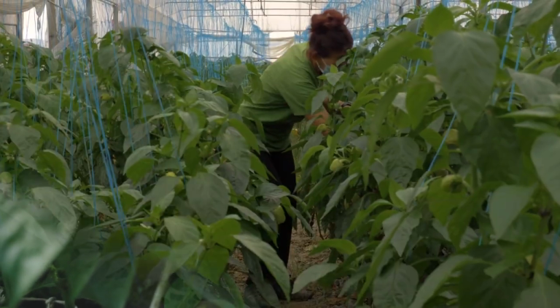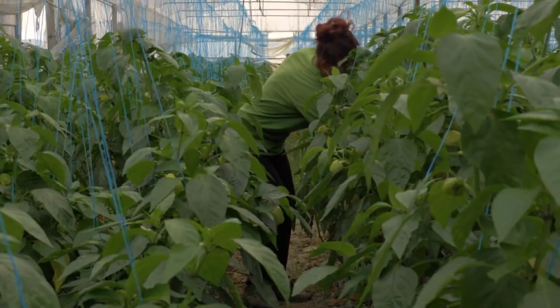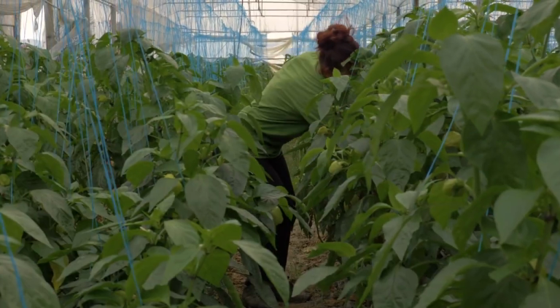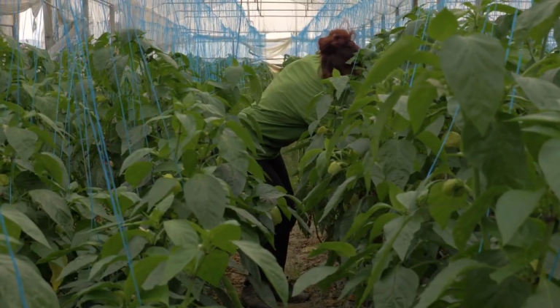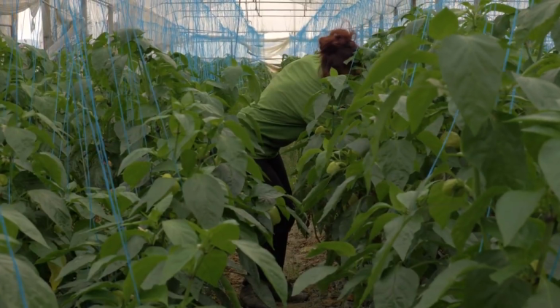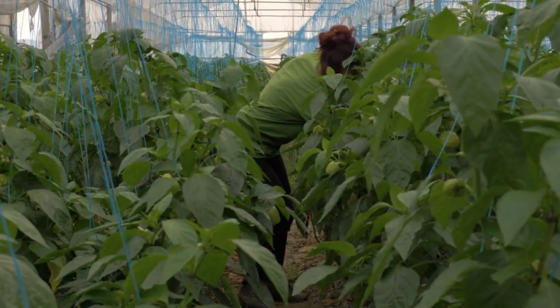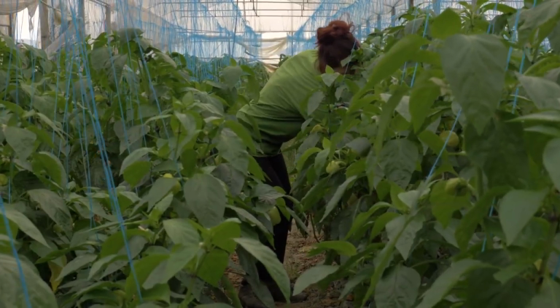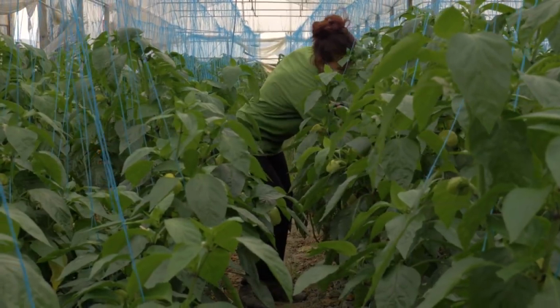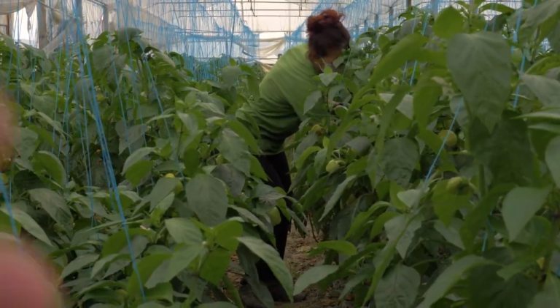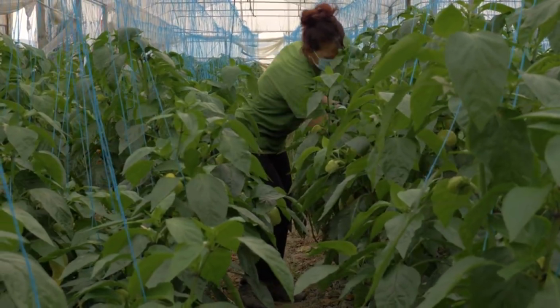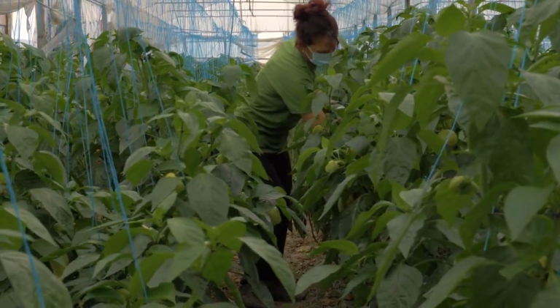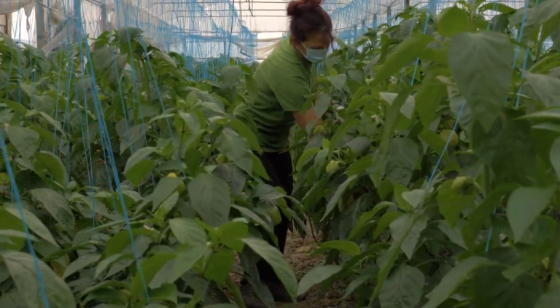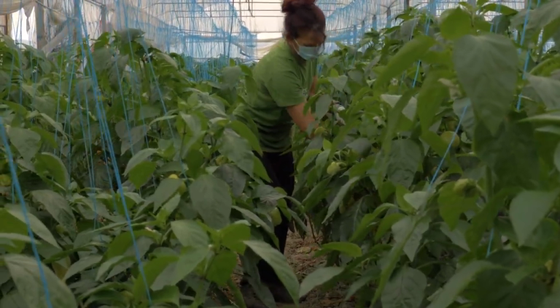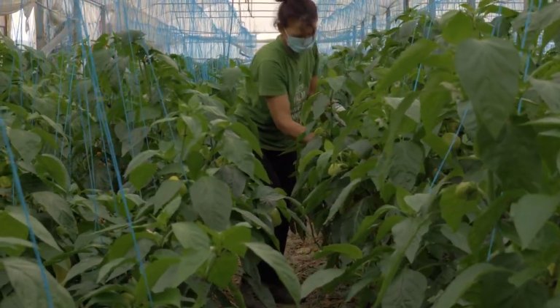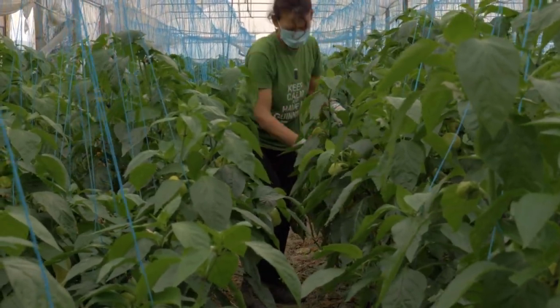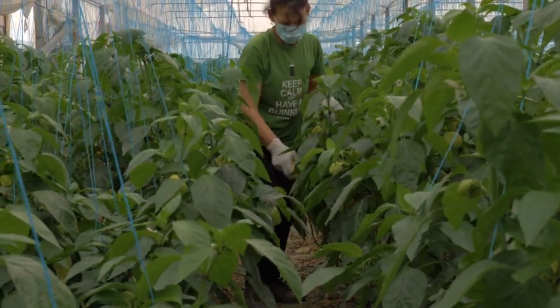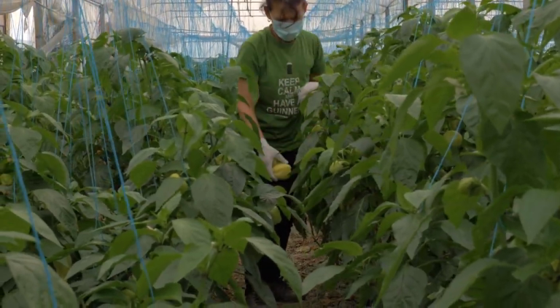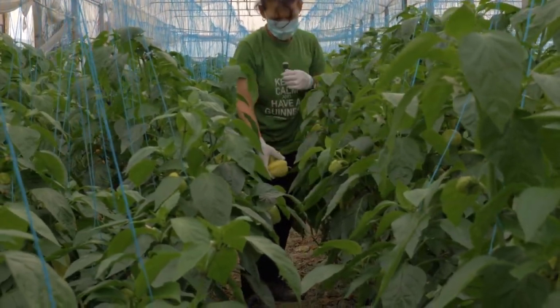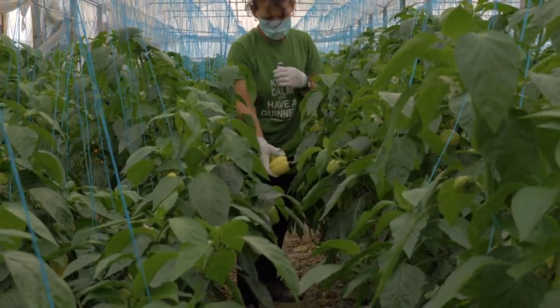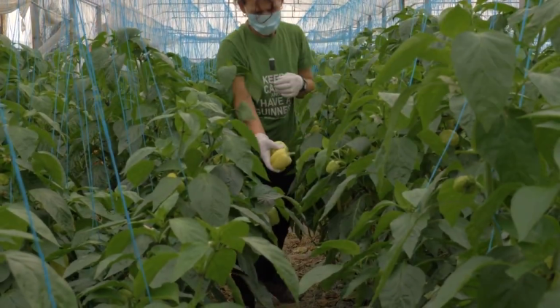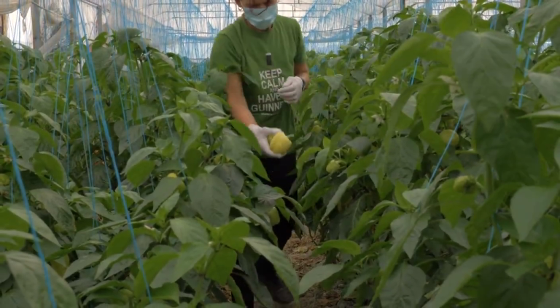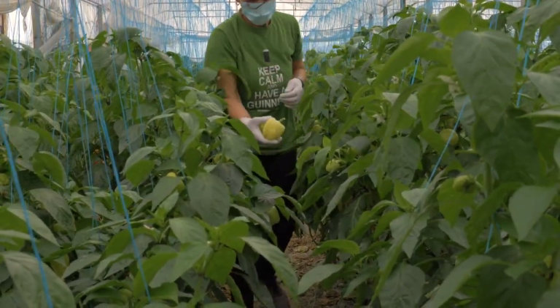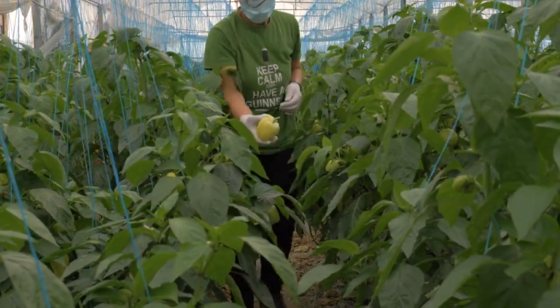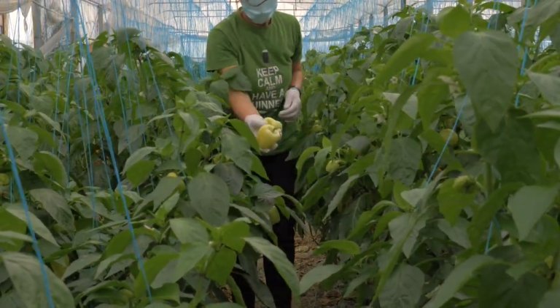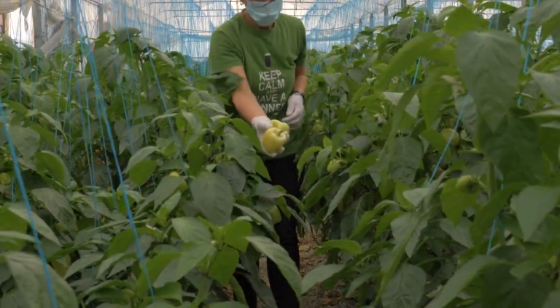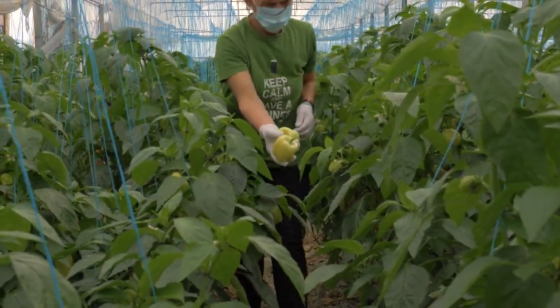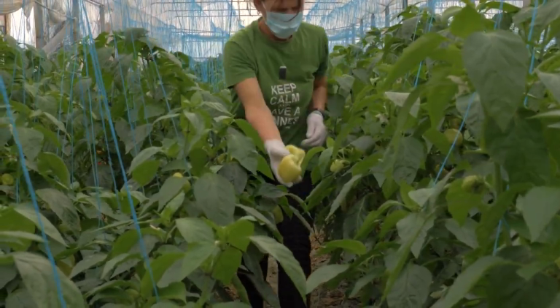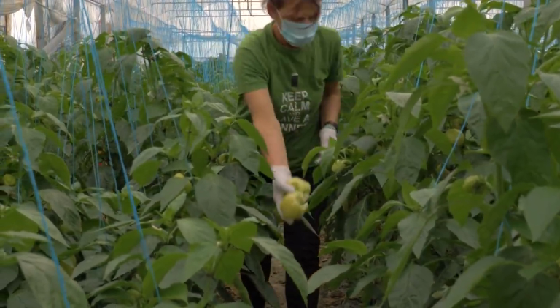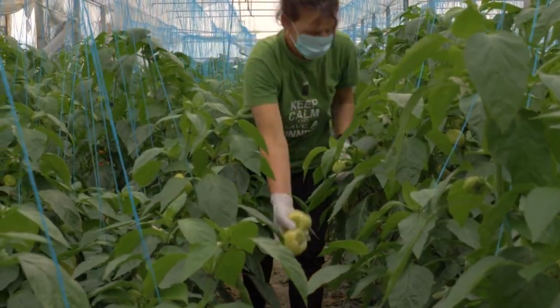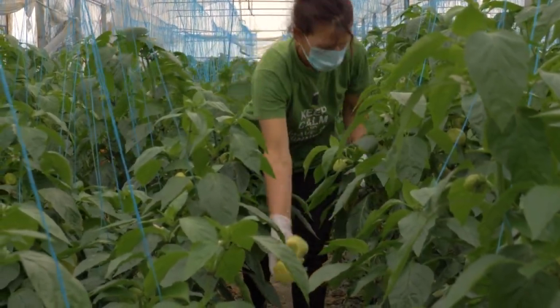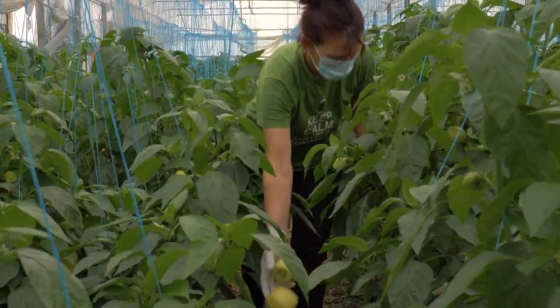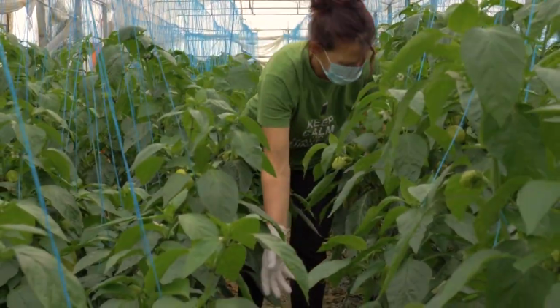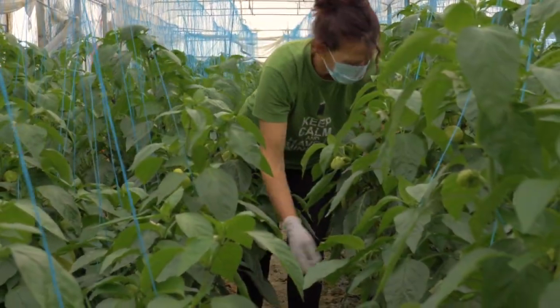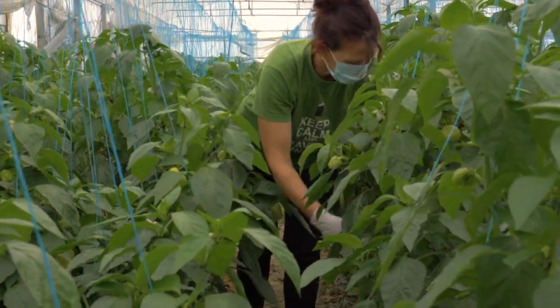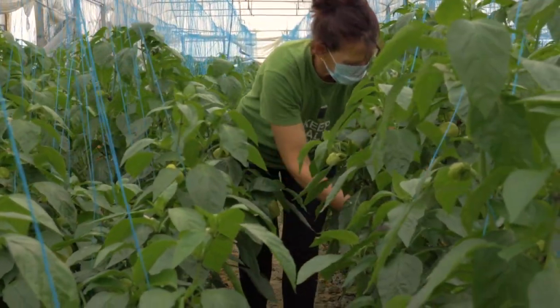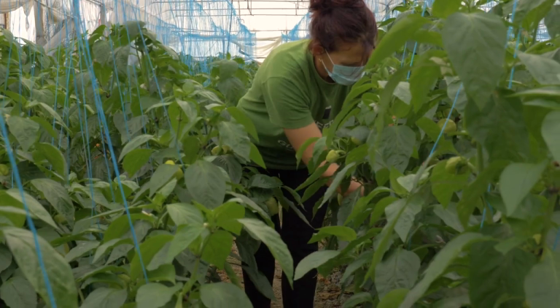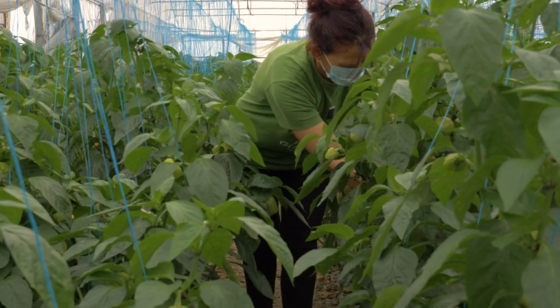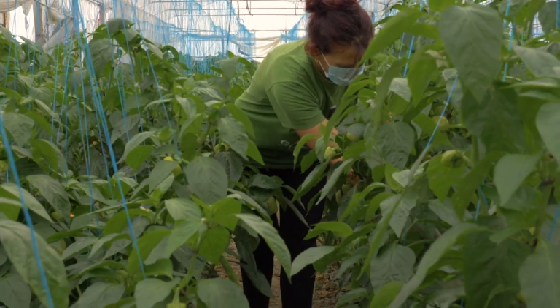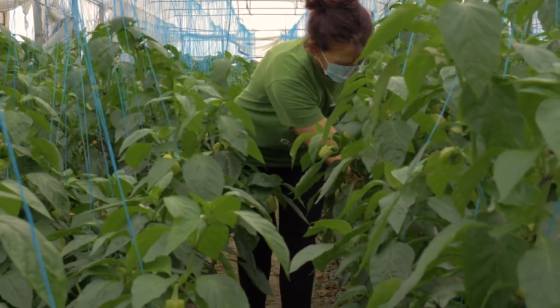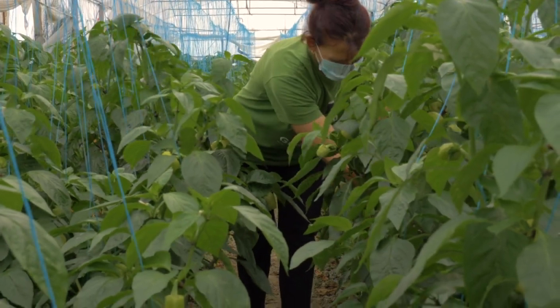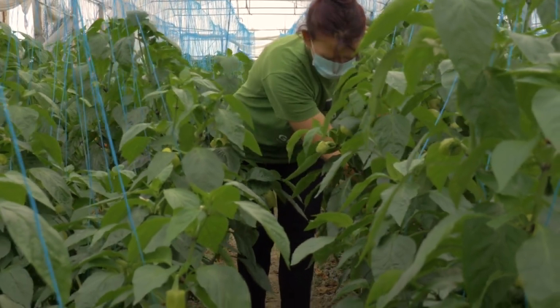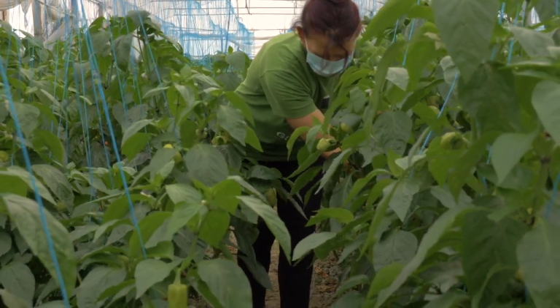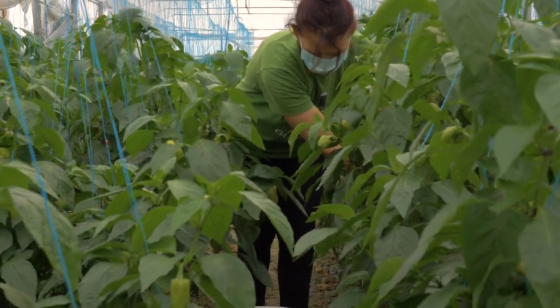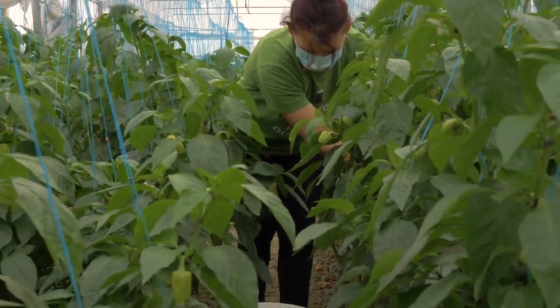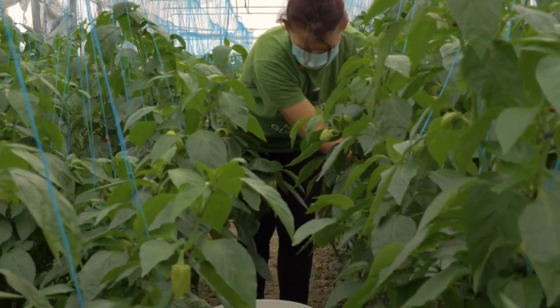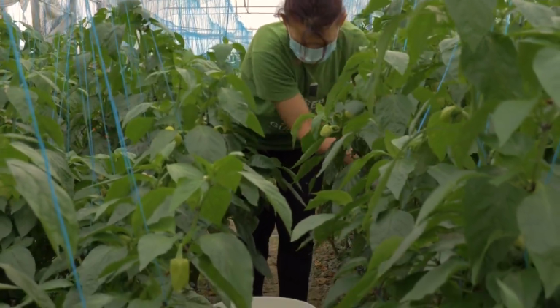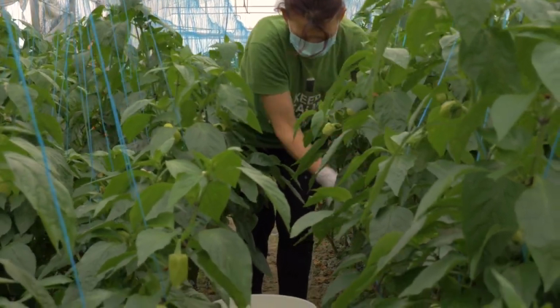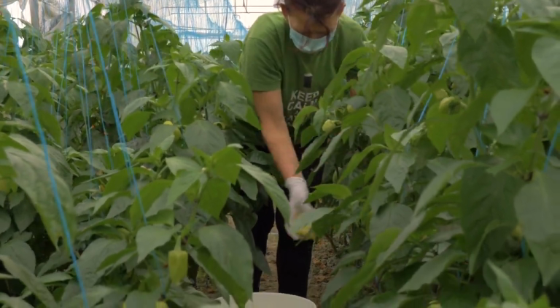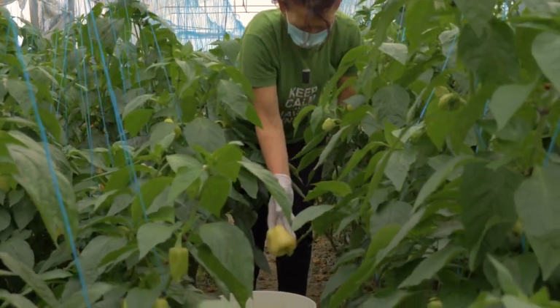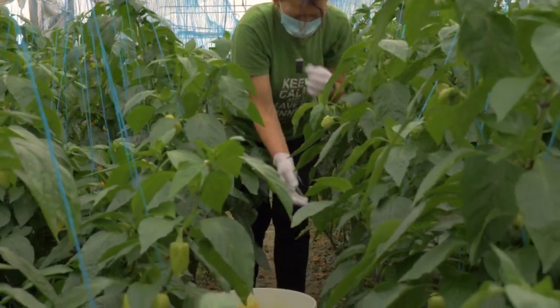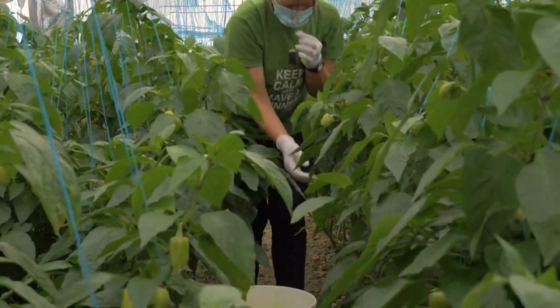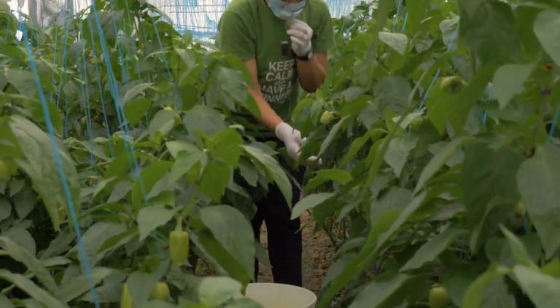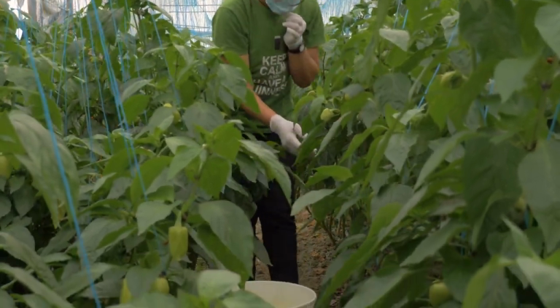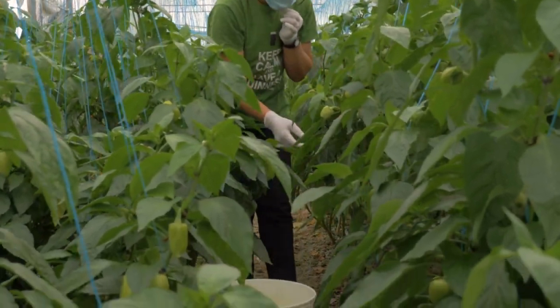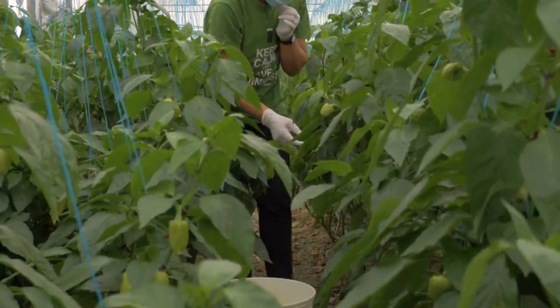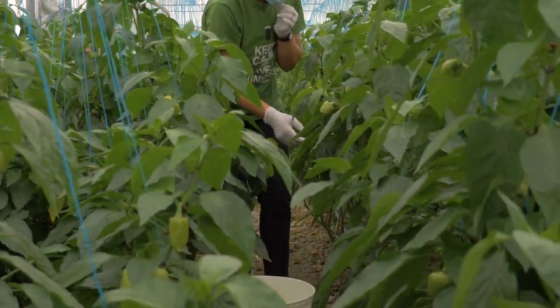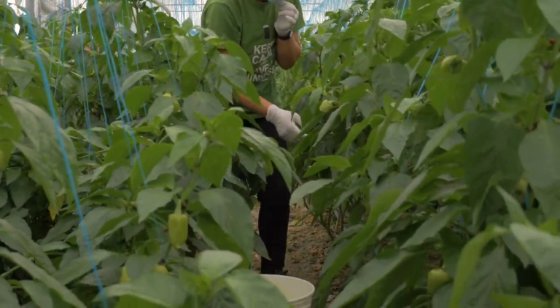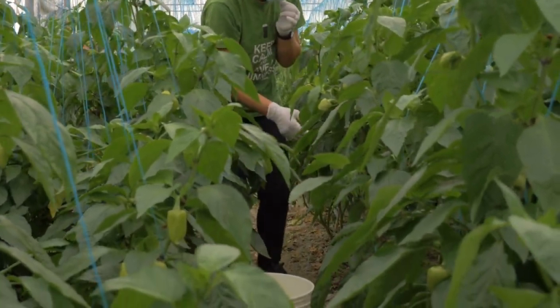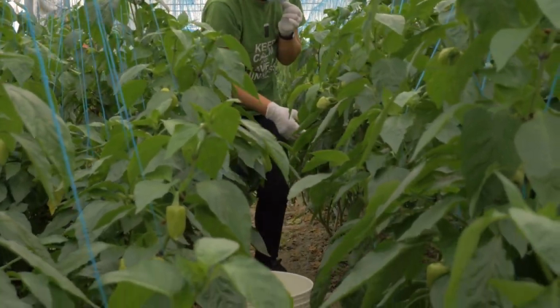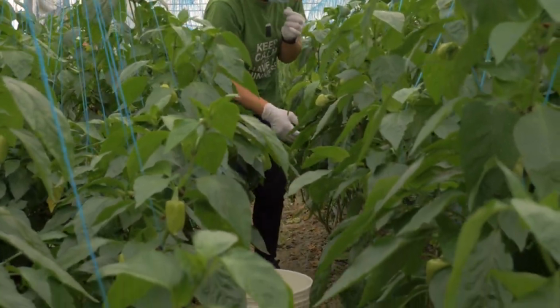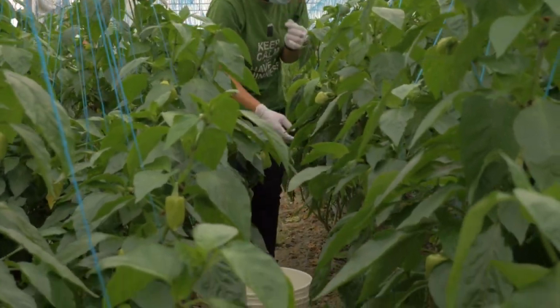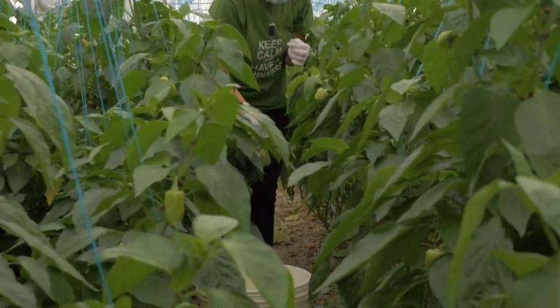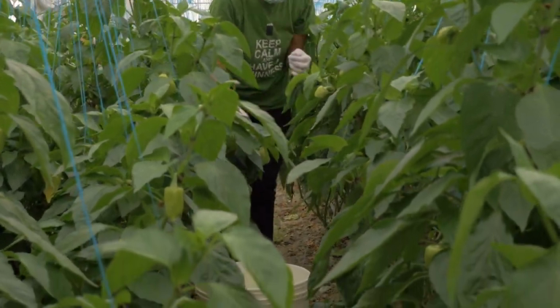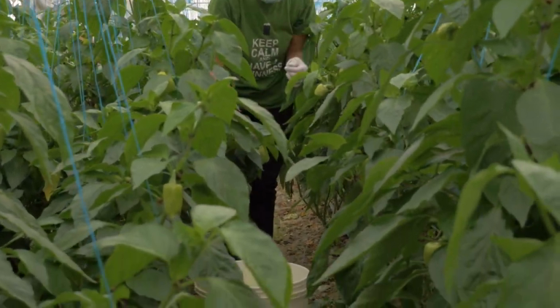Today we will take you through the step-by-step process of cultivating bell peppers in a greenhouse, from beginning to harvesting.